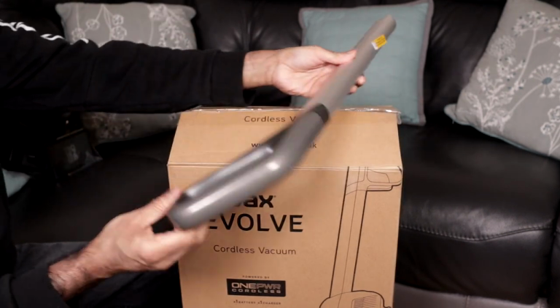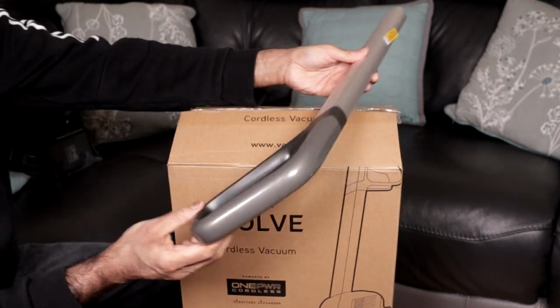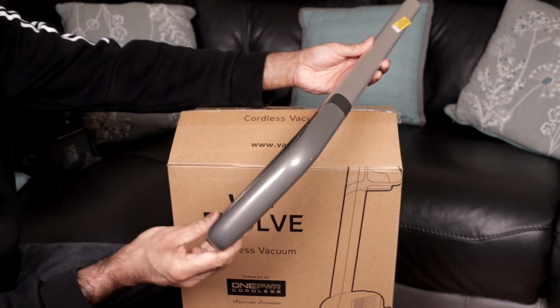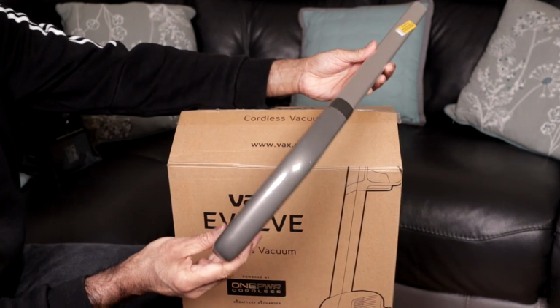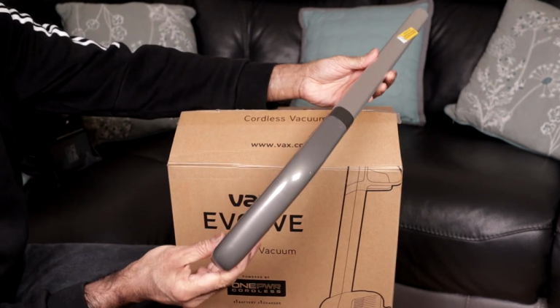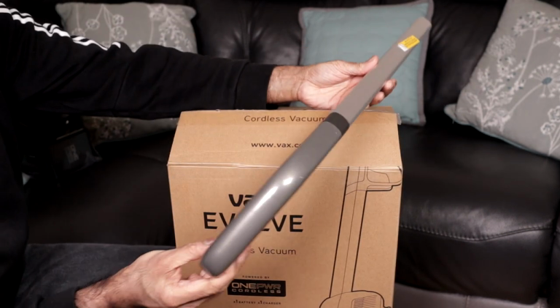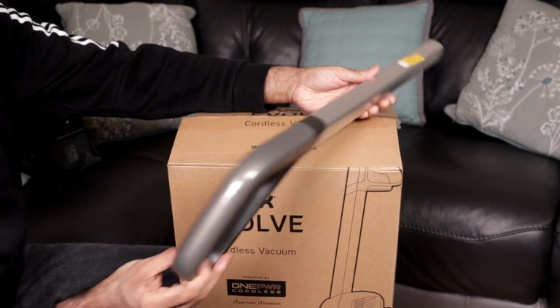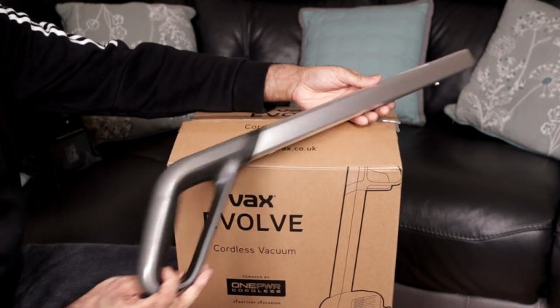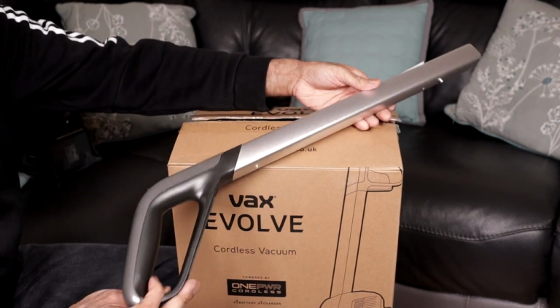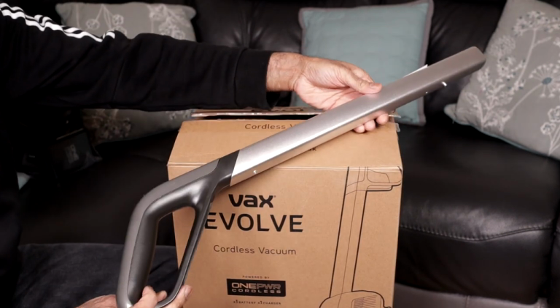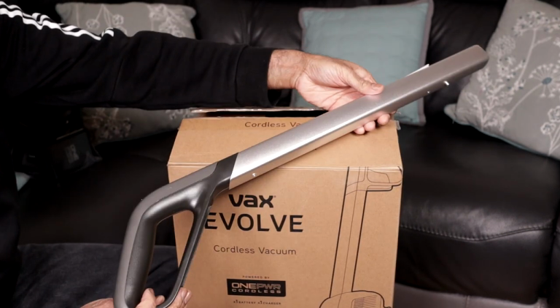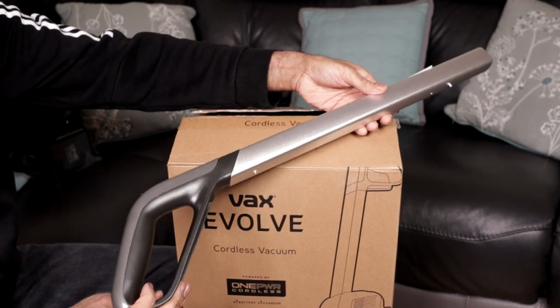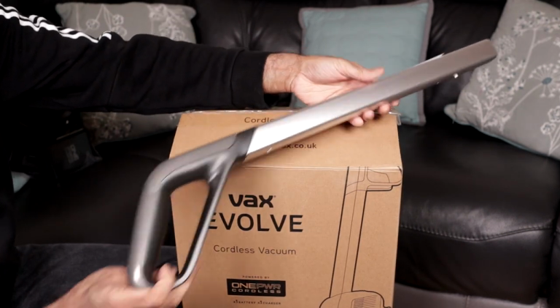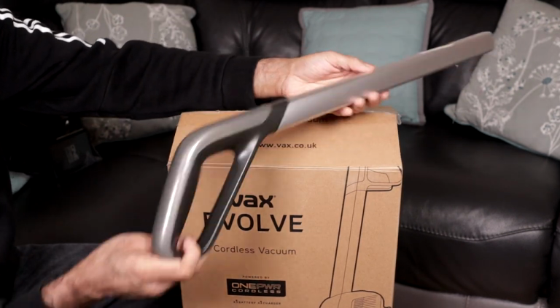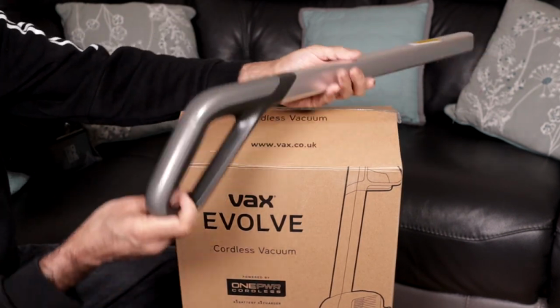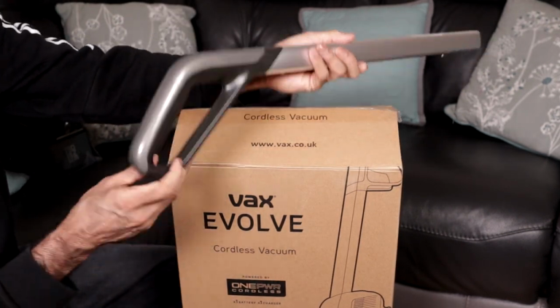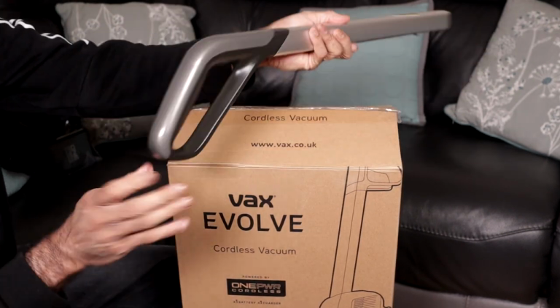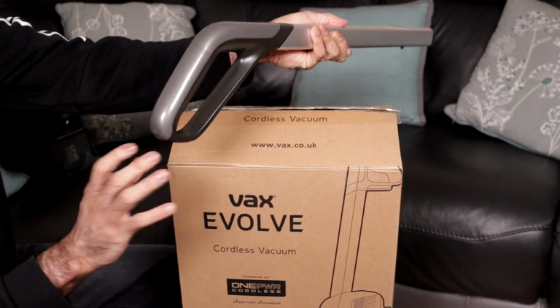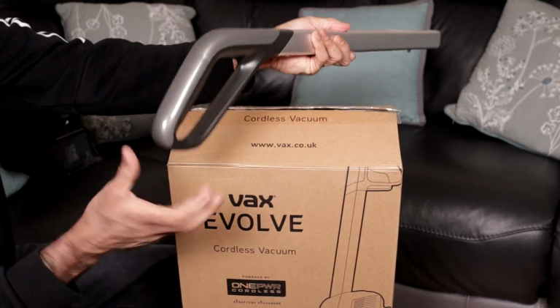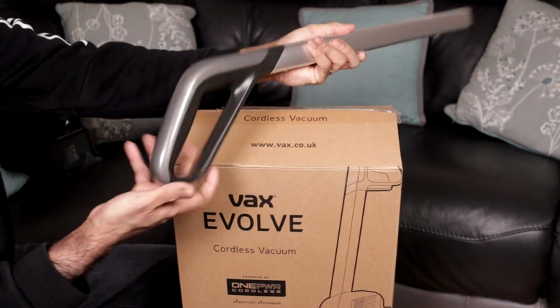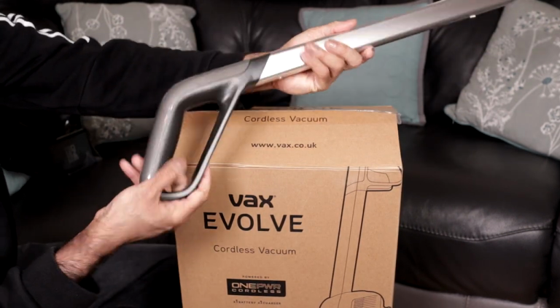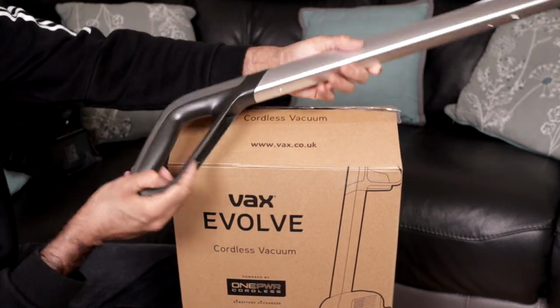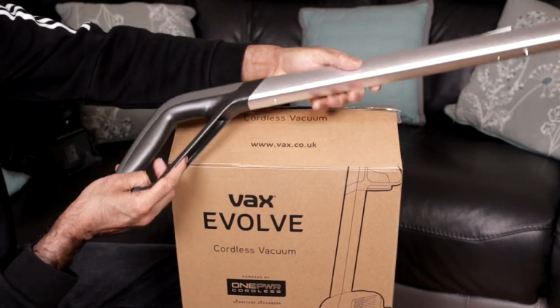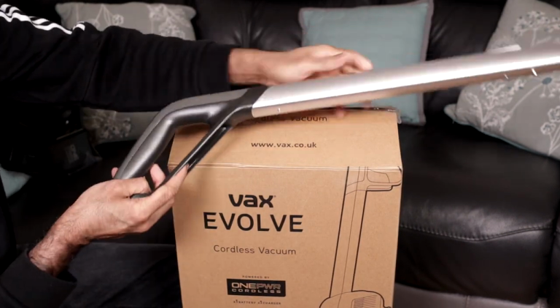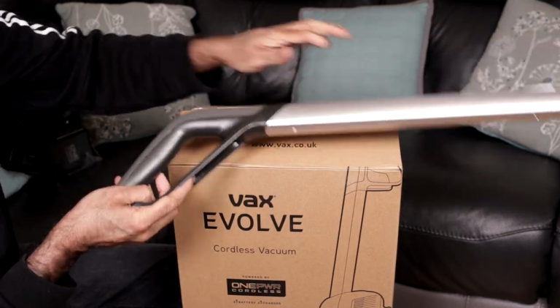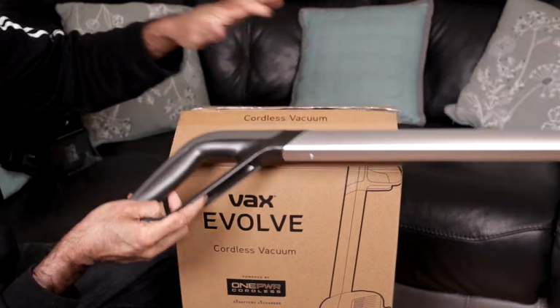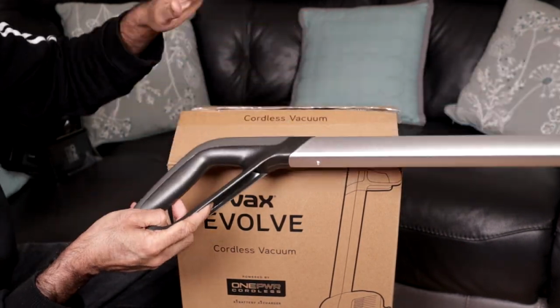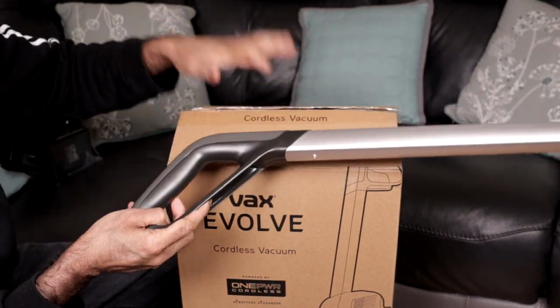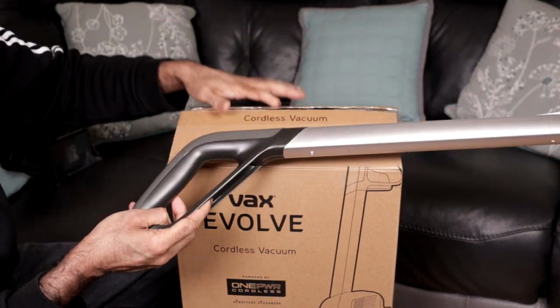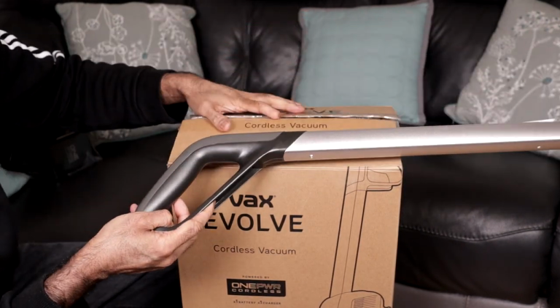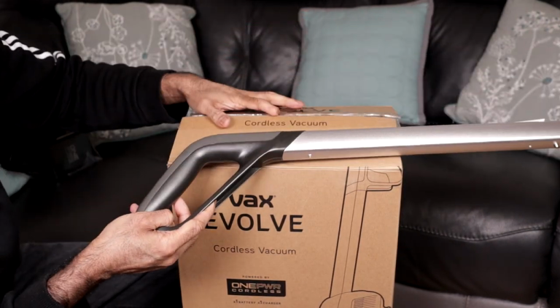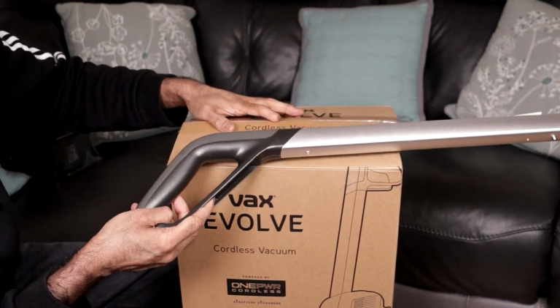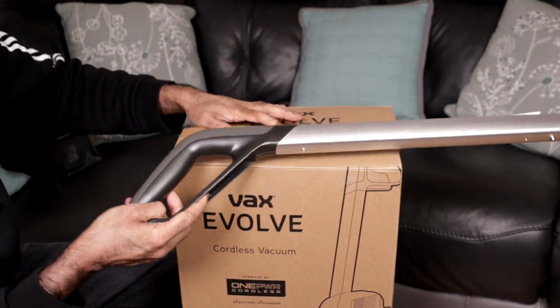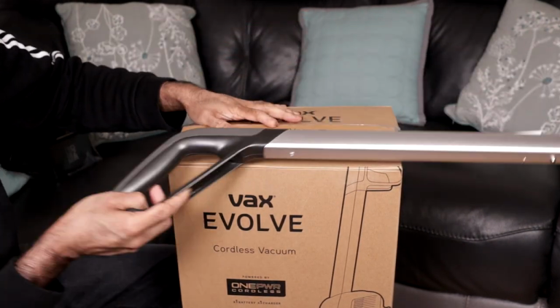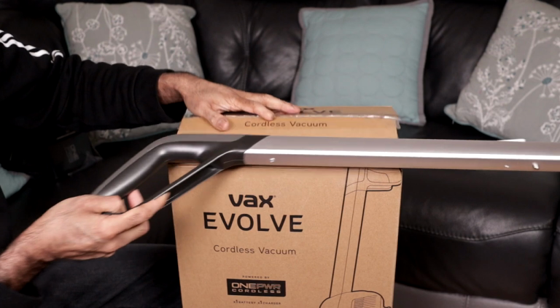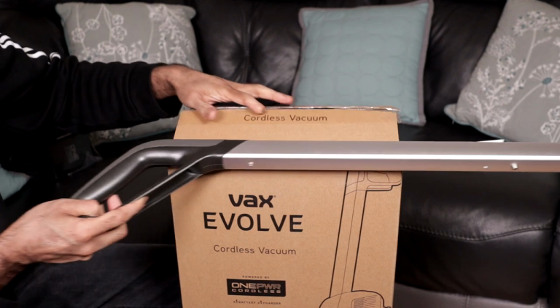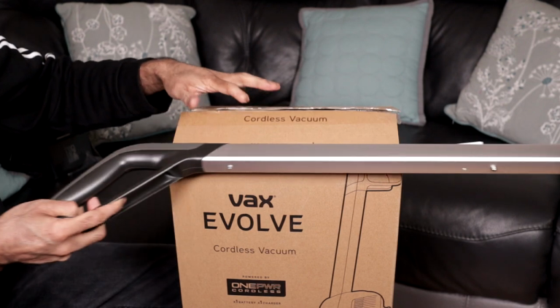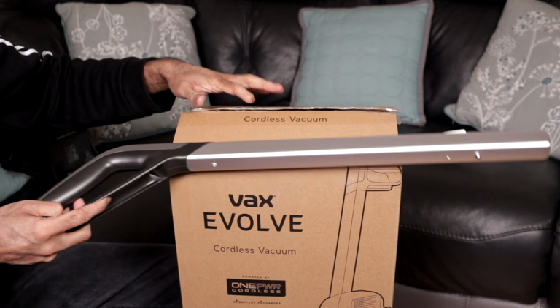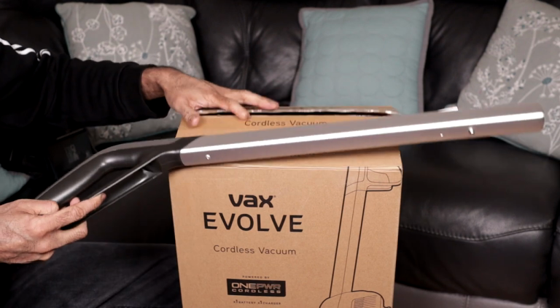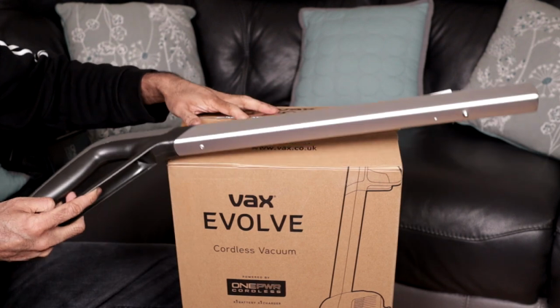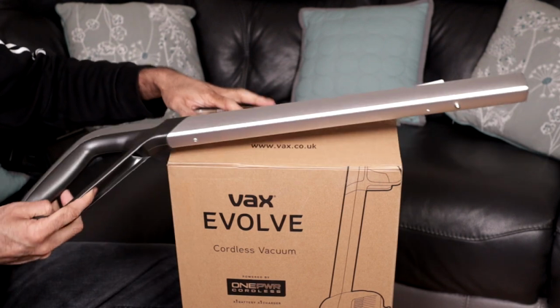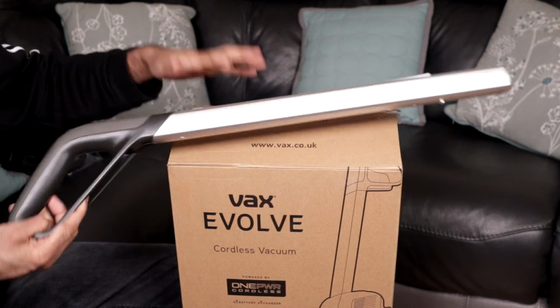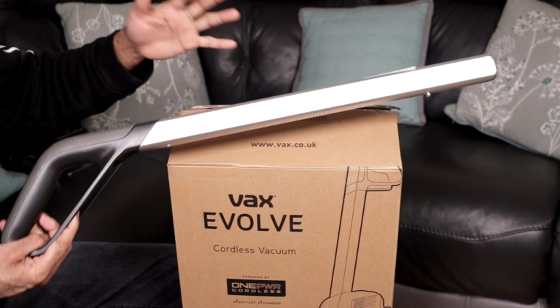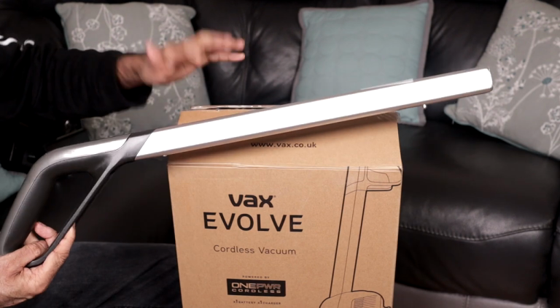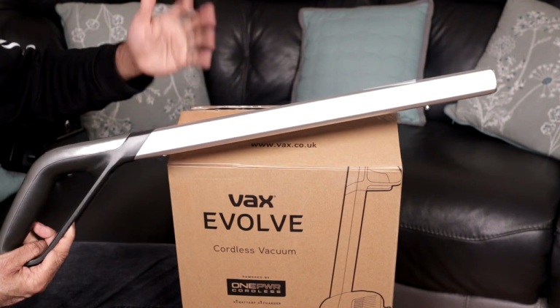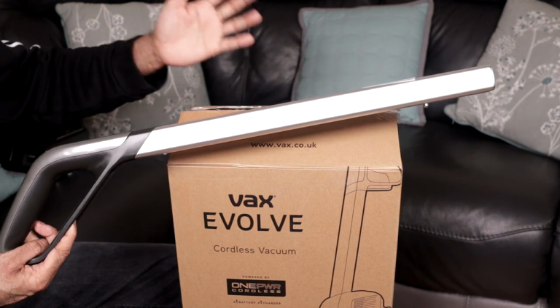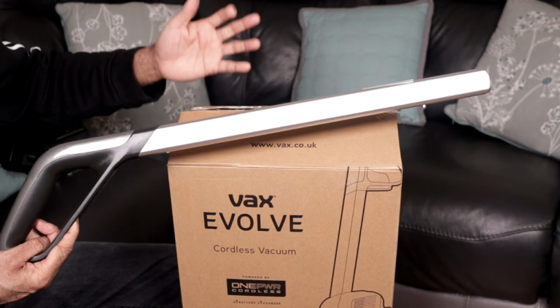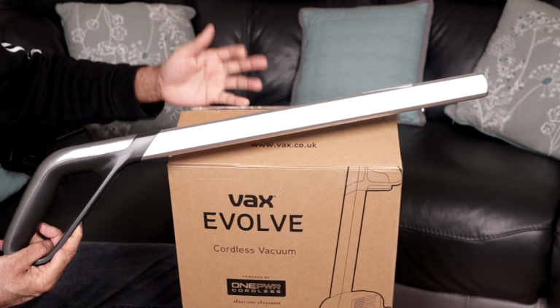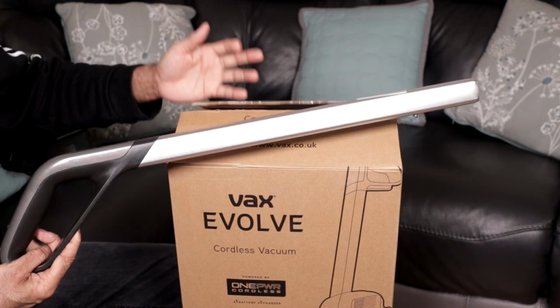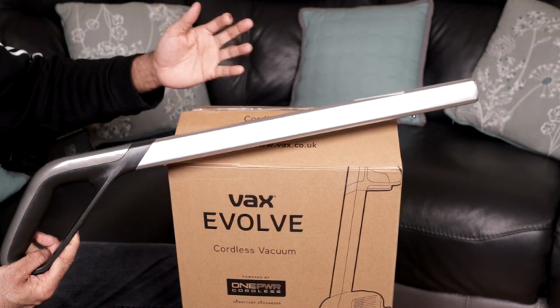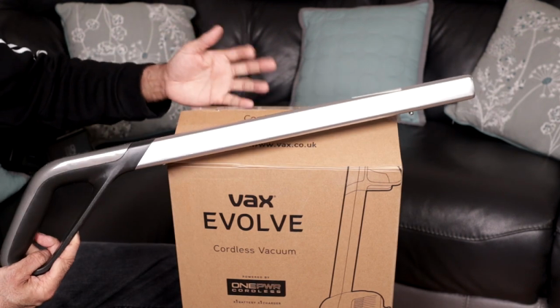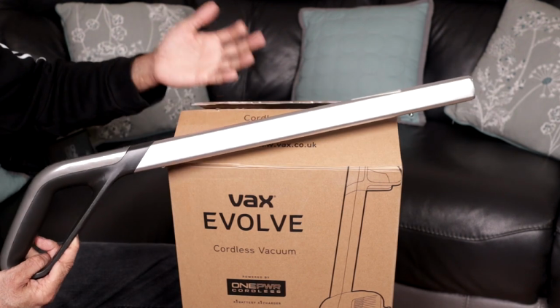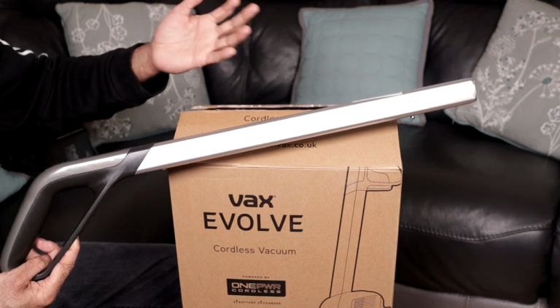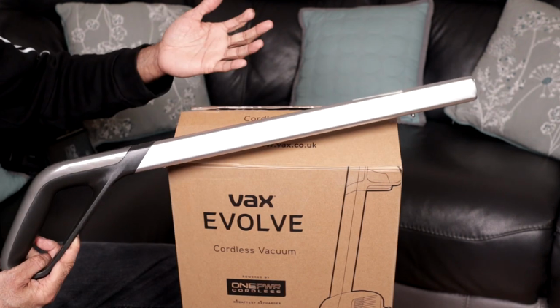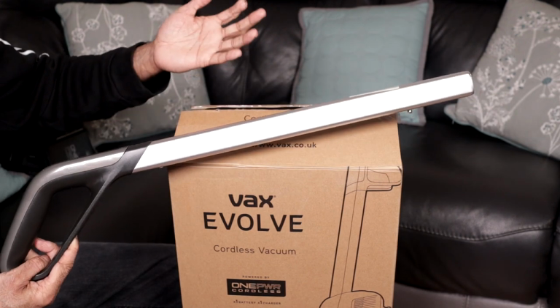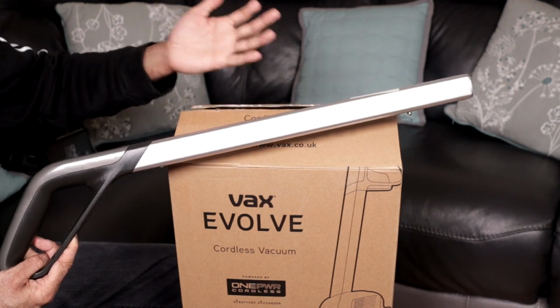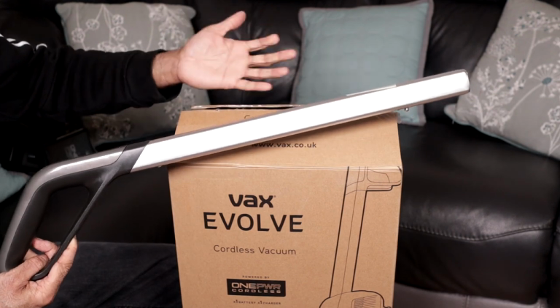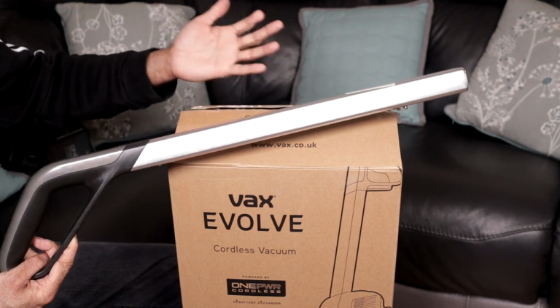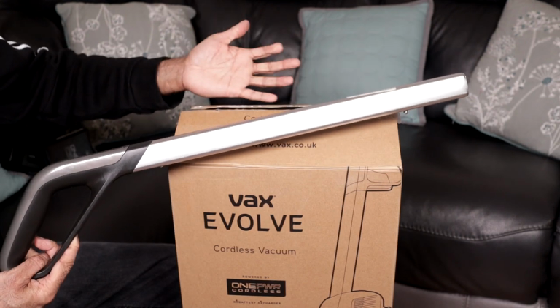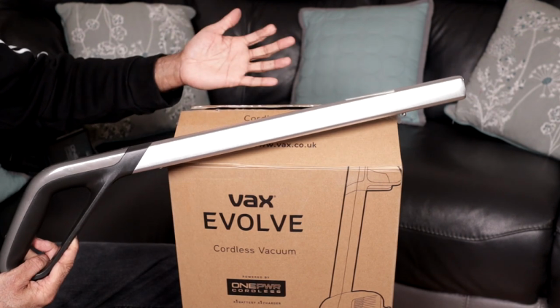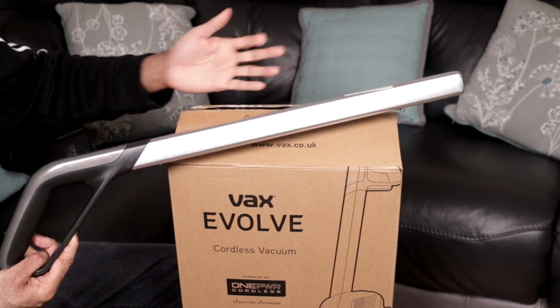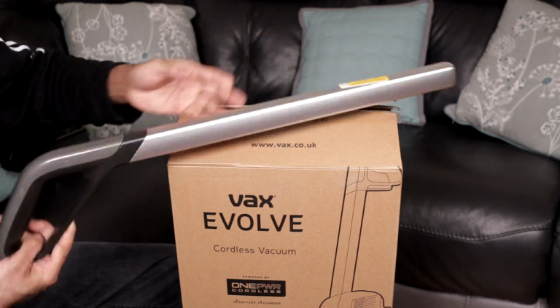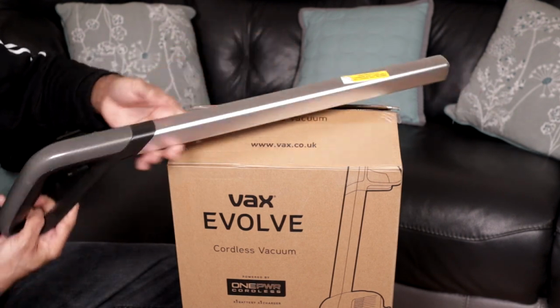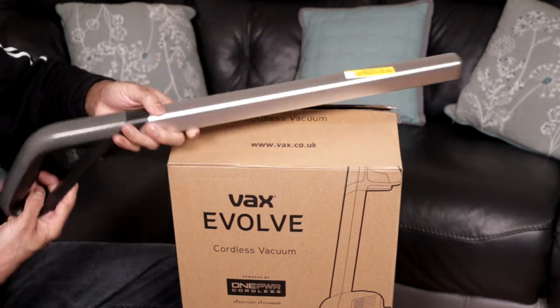Here's the handle. There's not much going on with the handle because this cleaner doesn't come with any tools — as I mentioned, it's just for quick pickups.